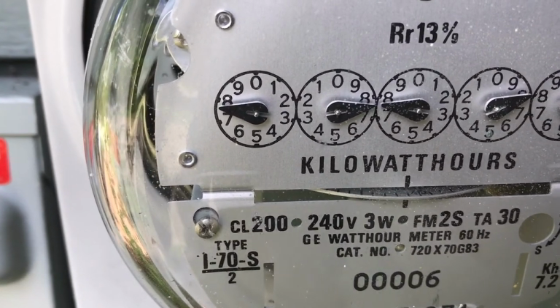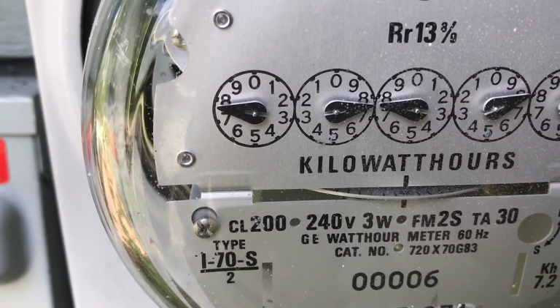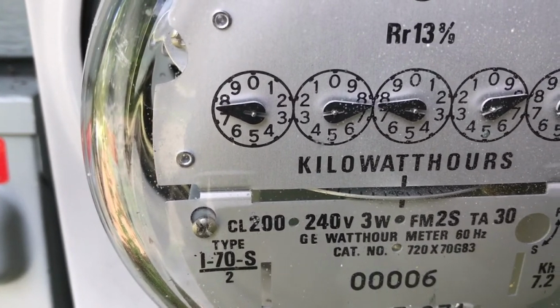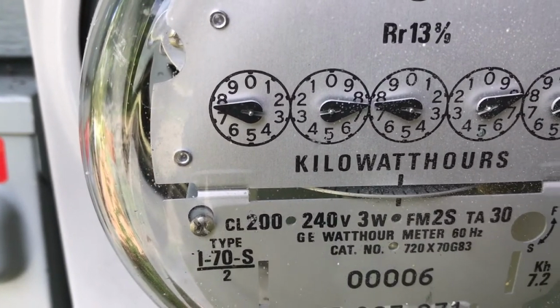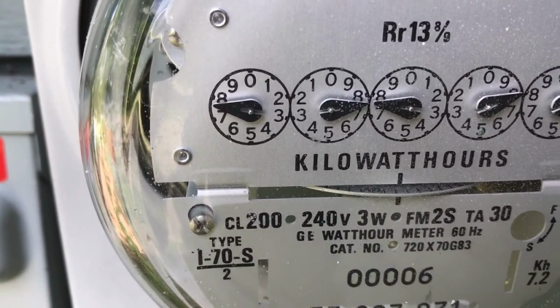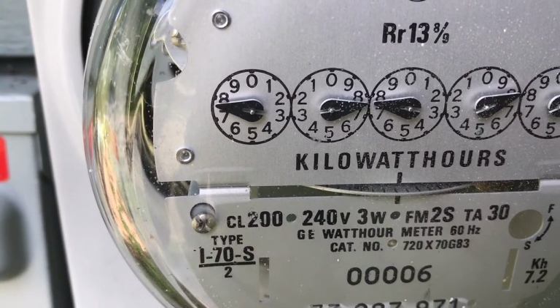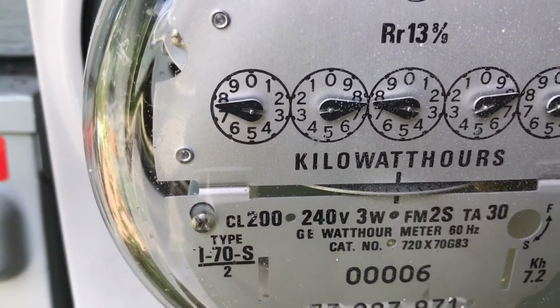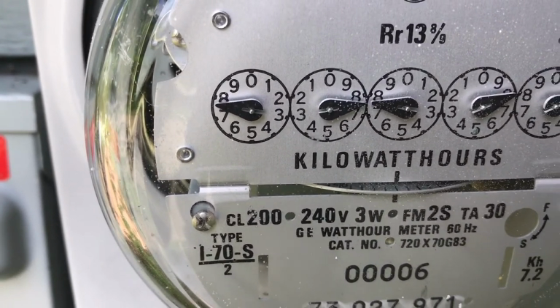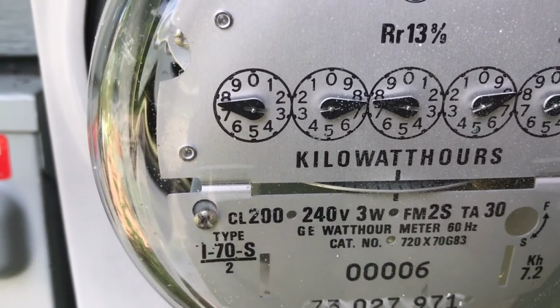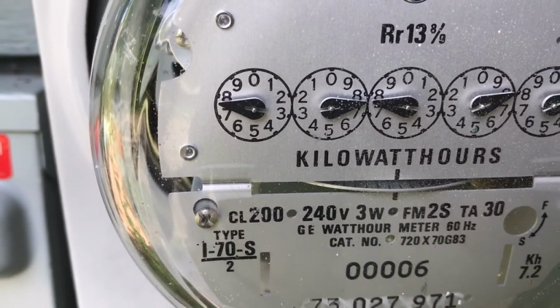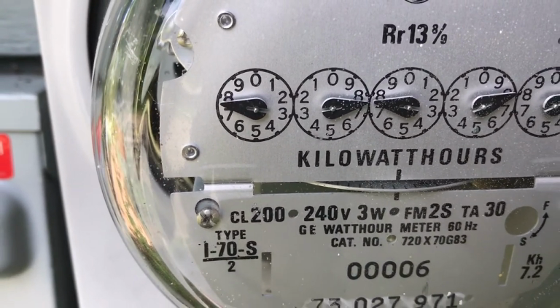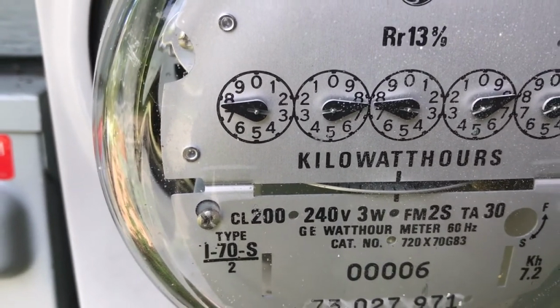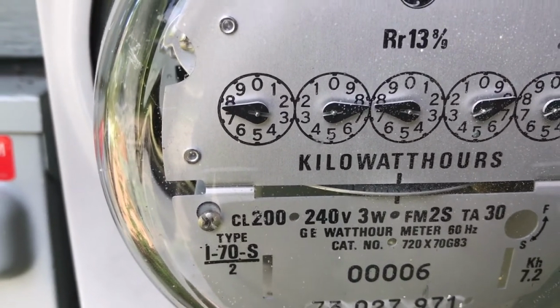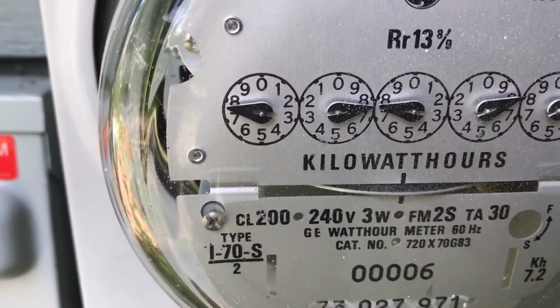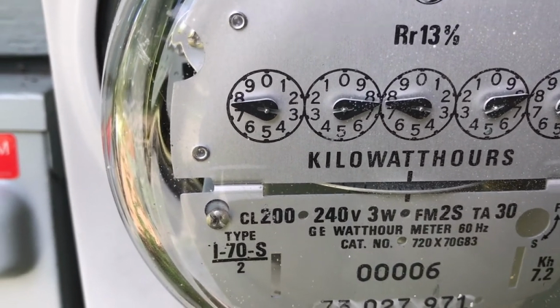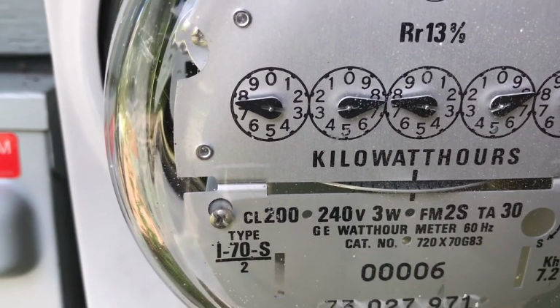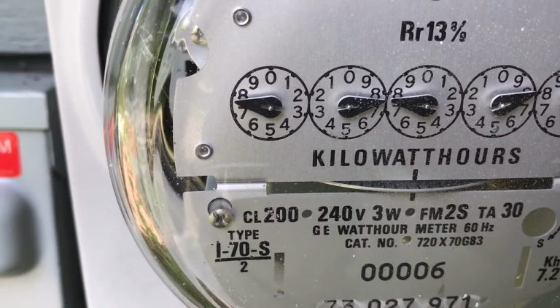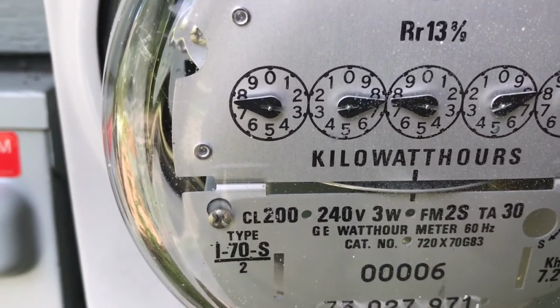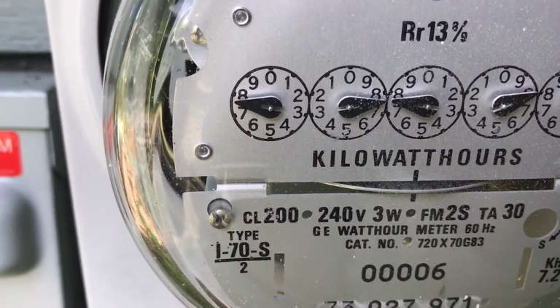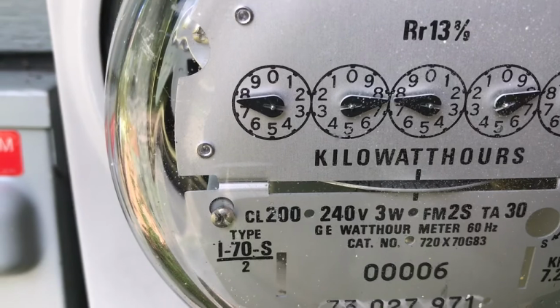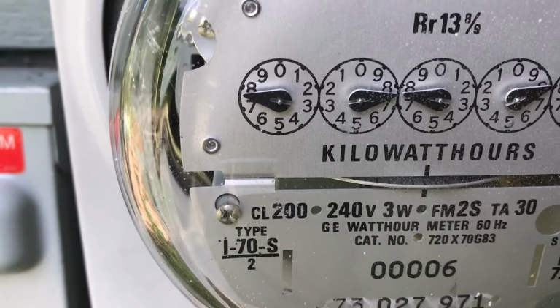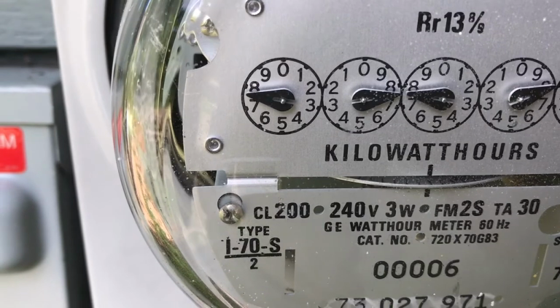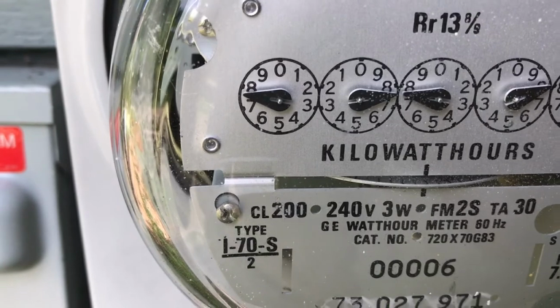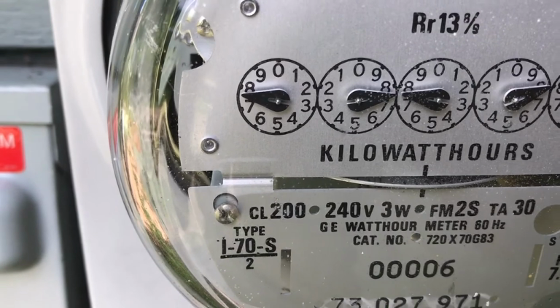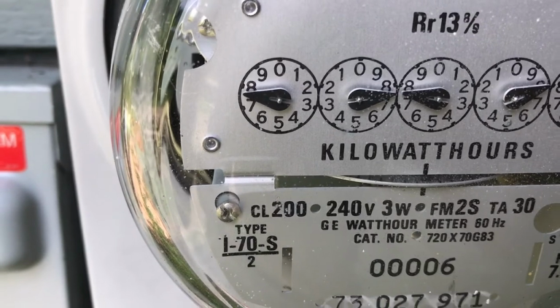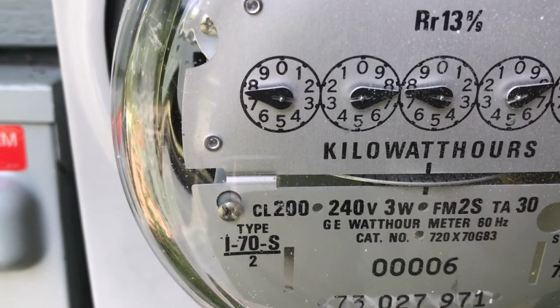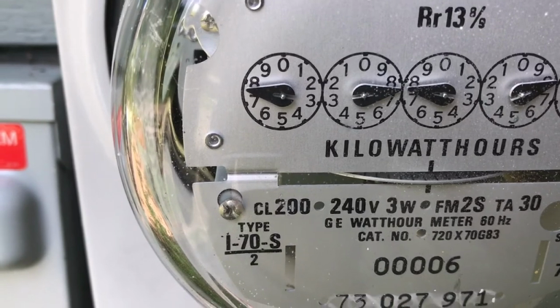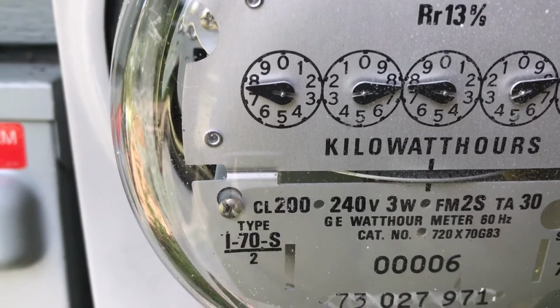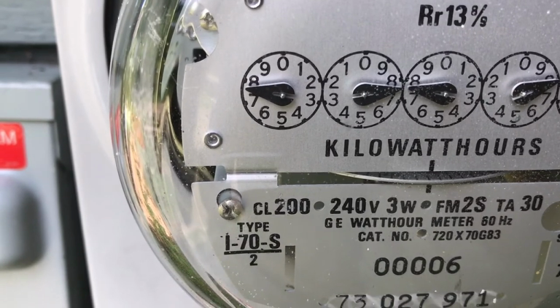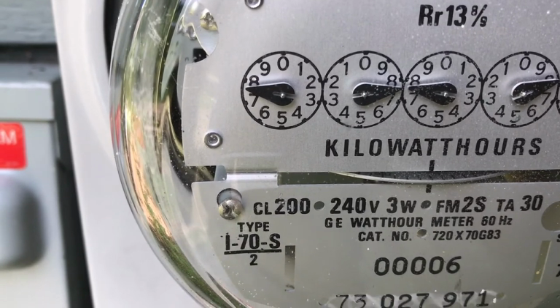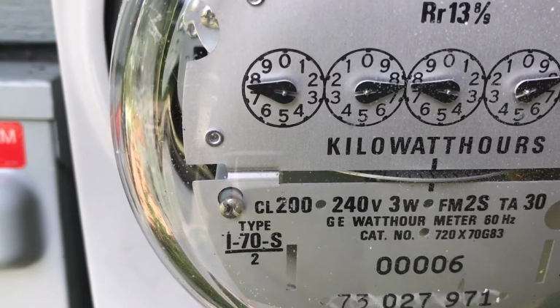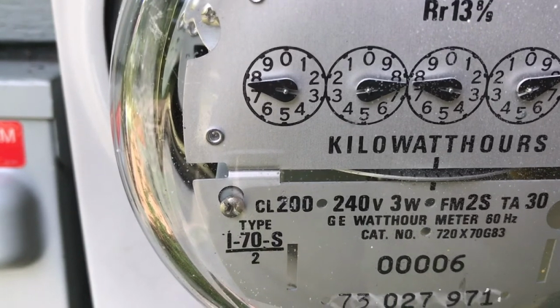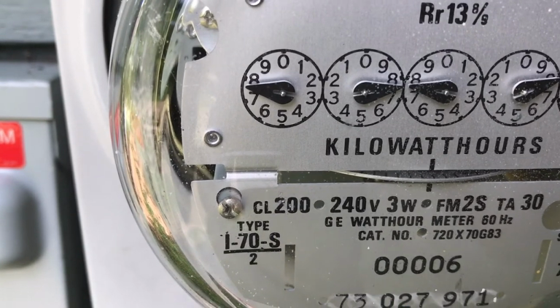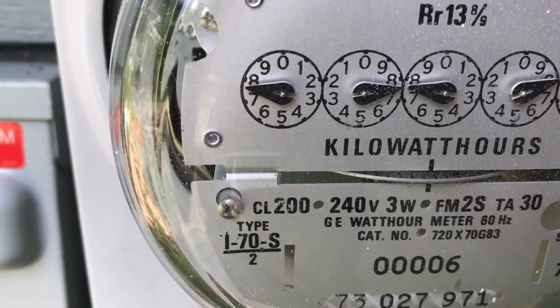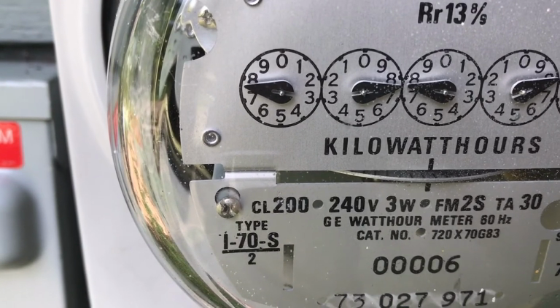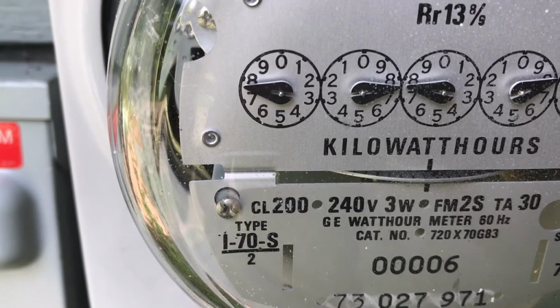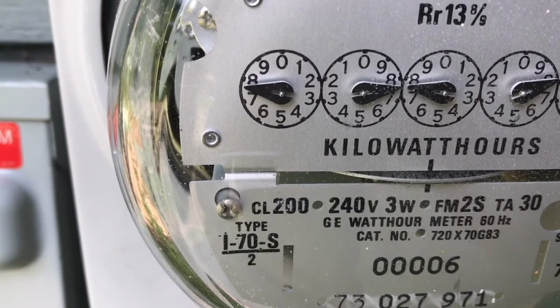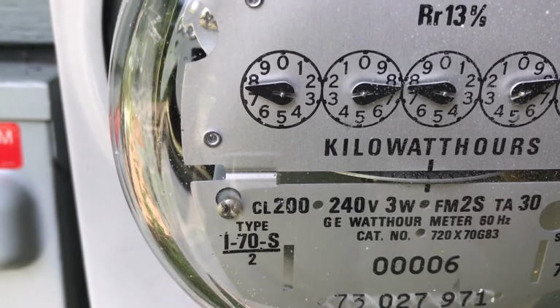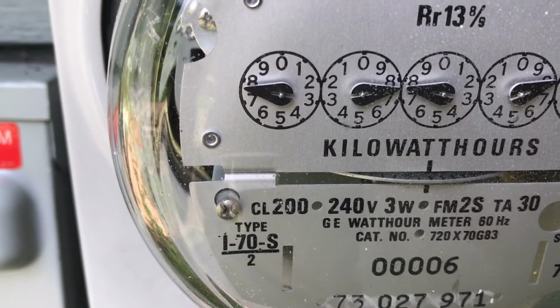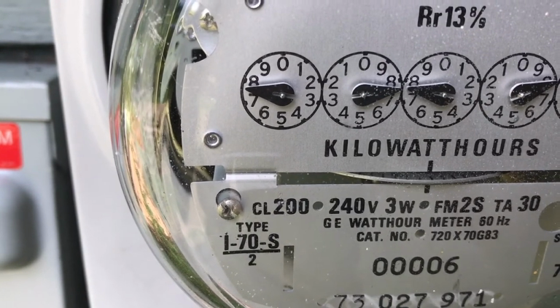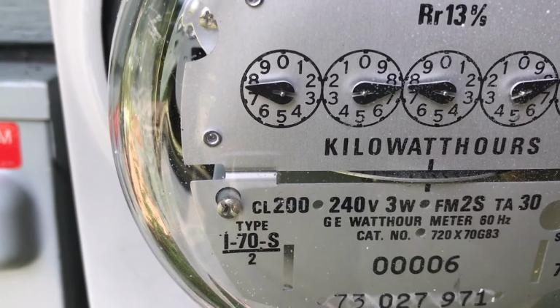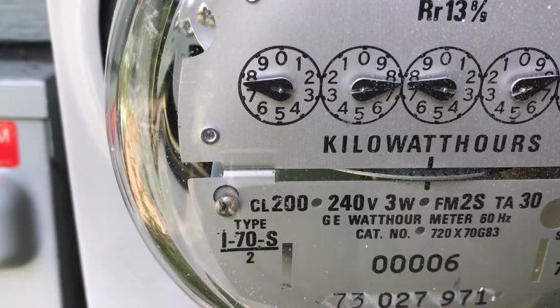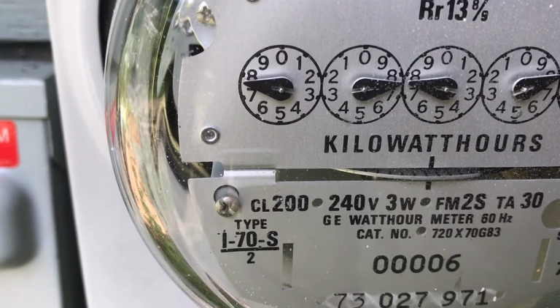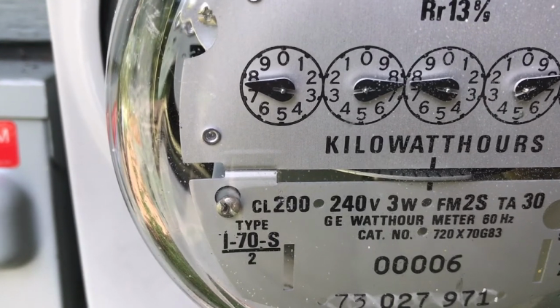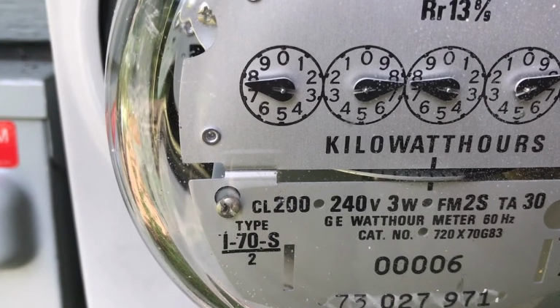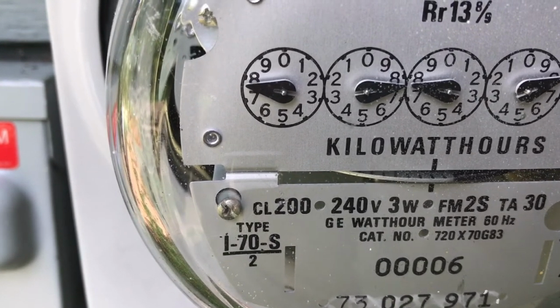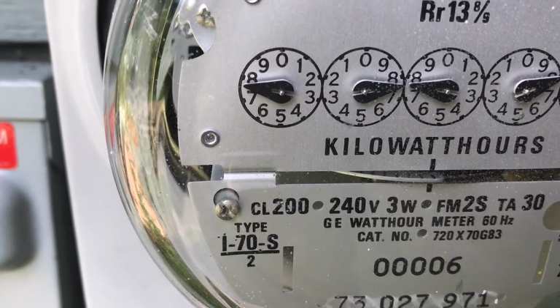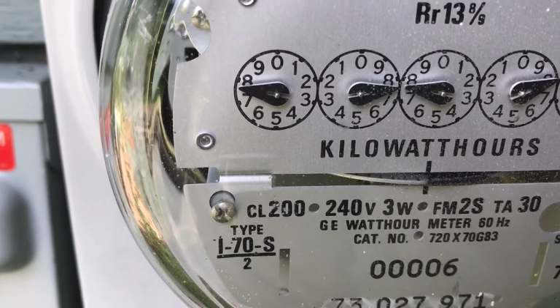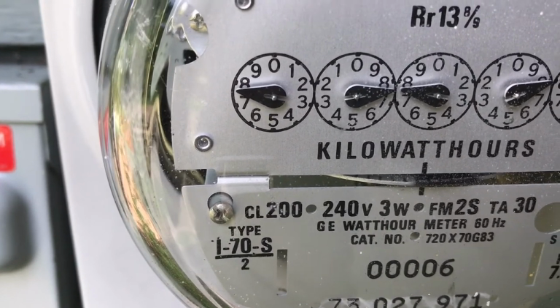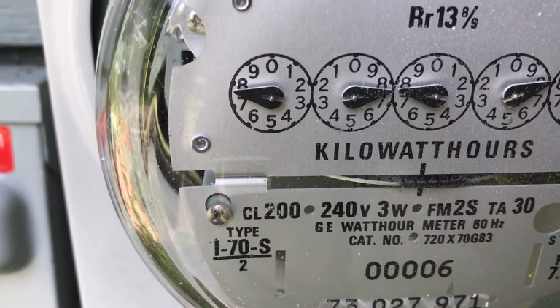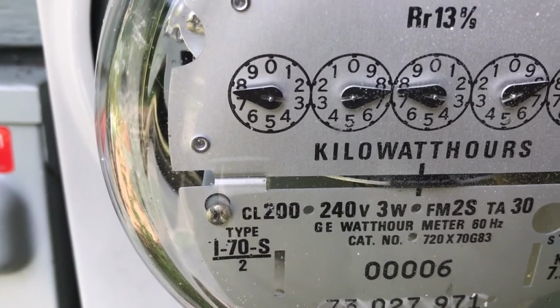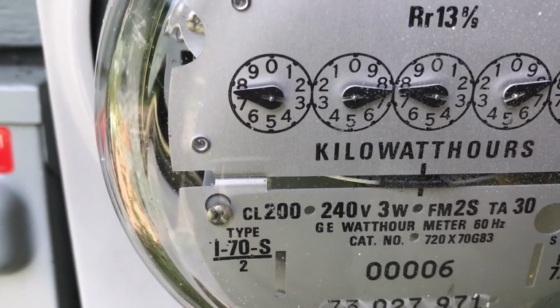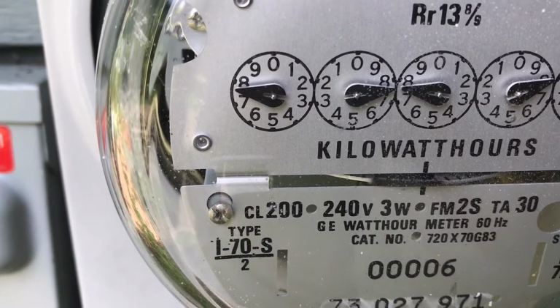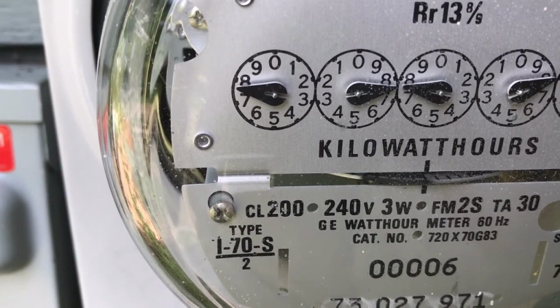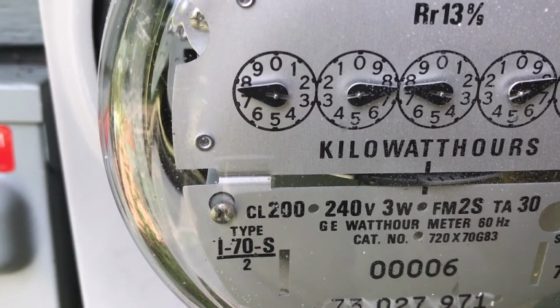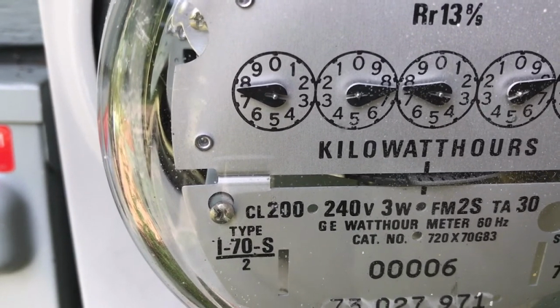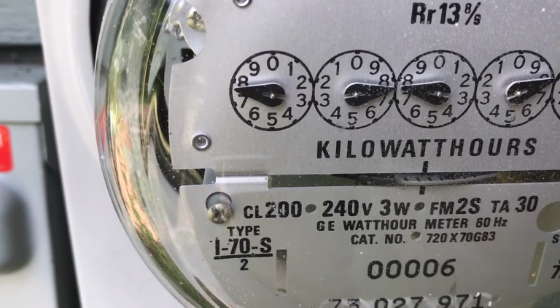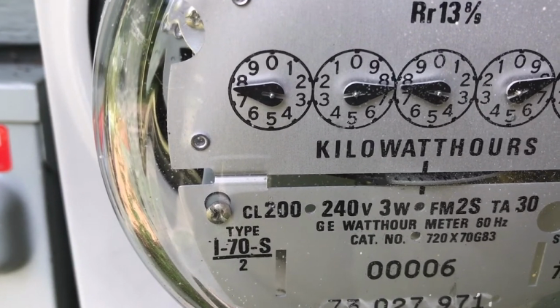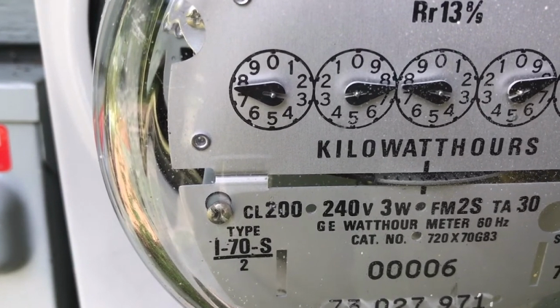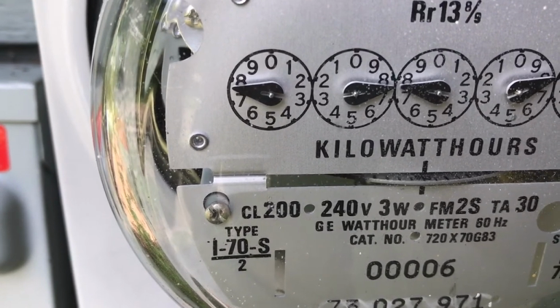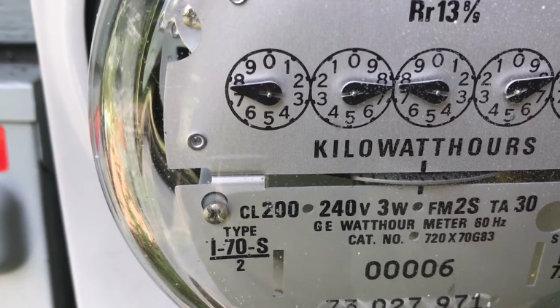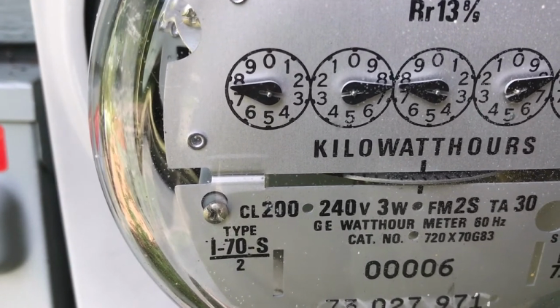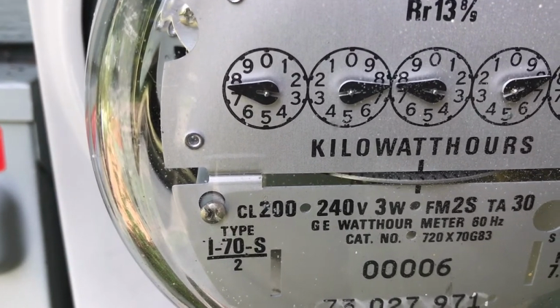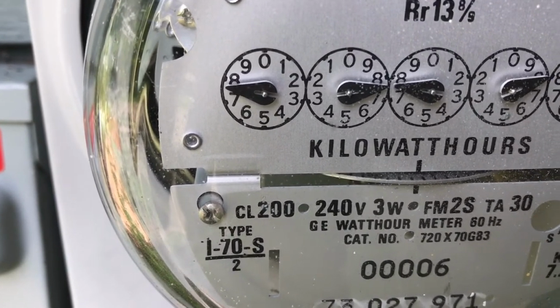Each month our utility charges us the difference between what we produce and what we use. That's net metering.